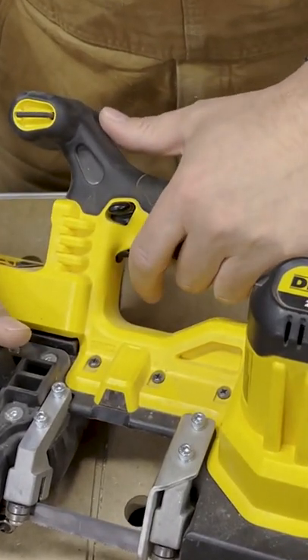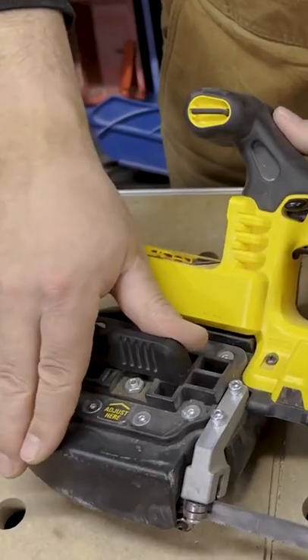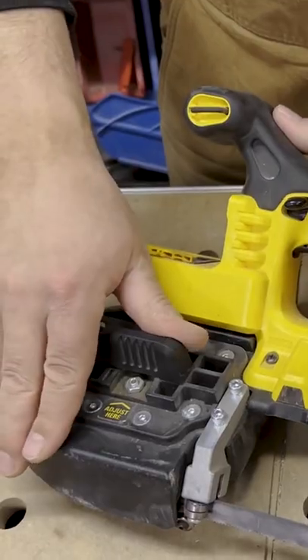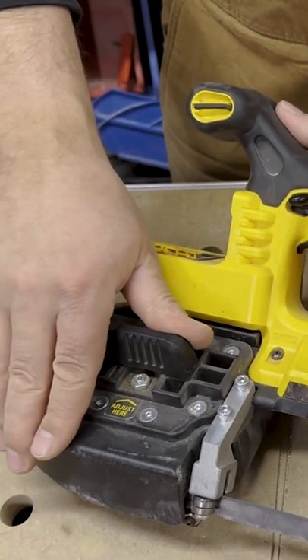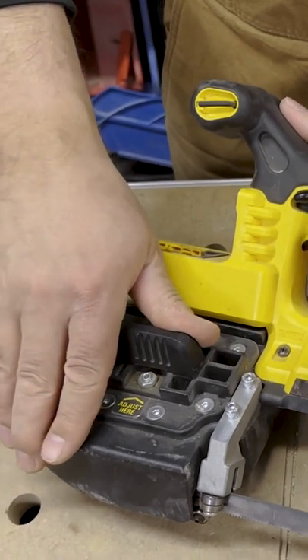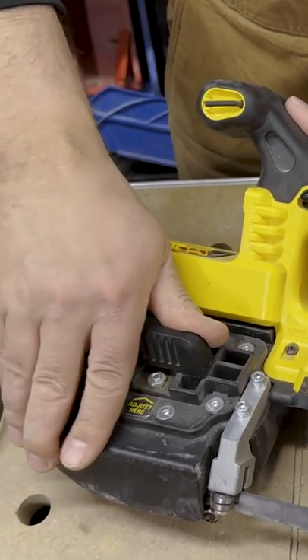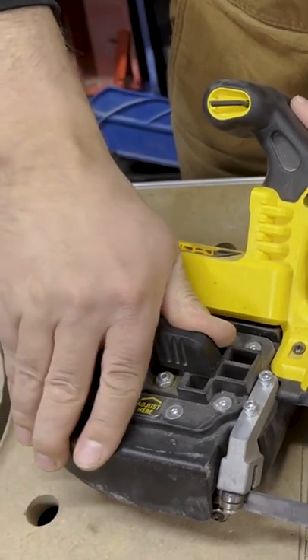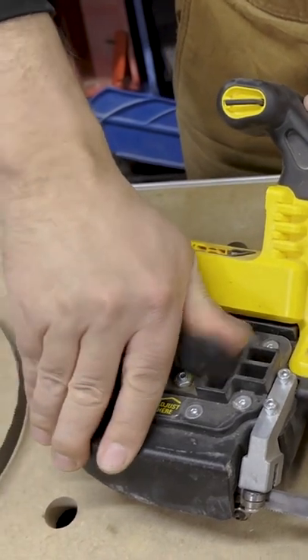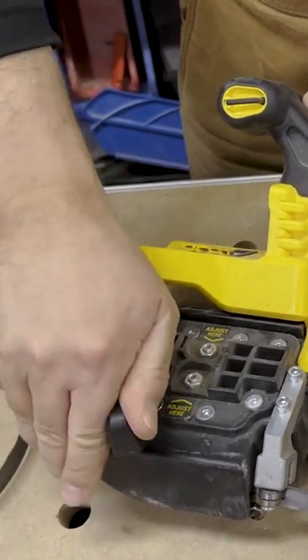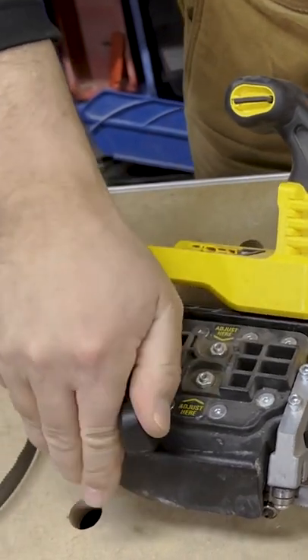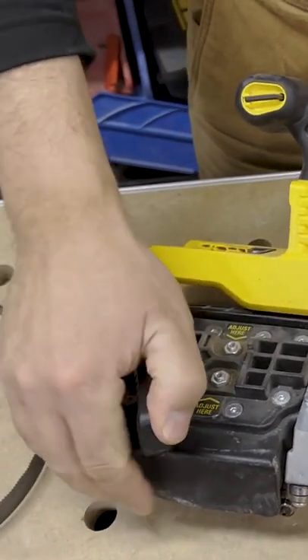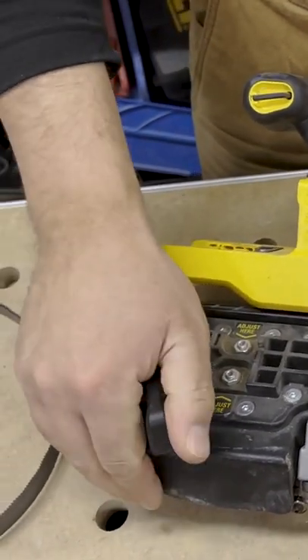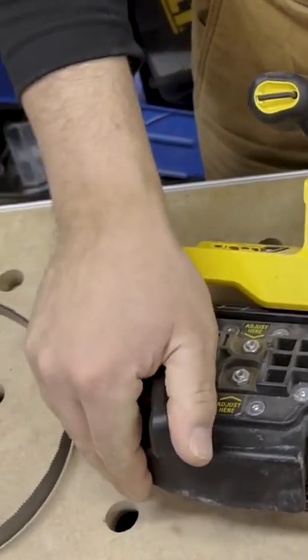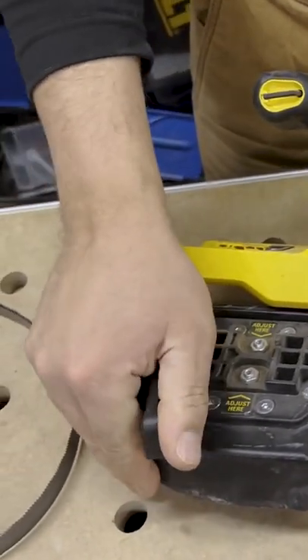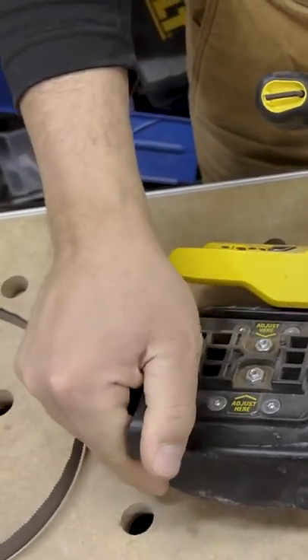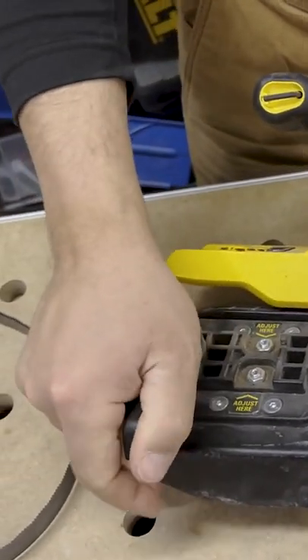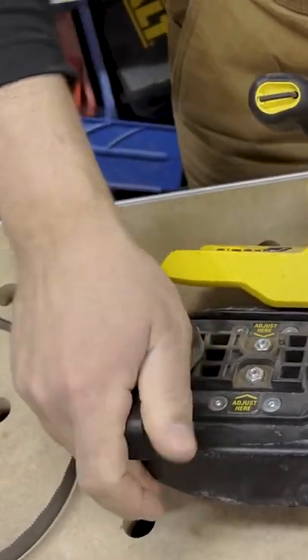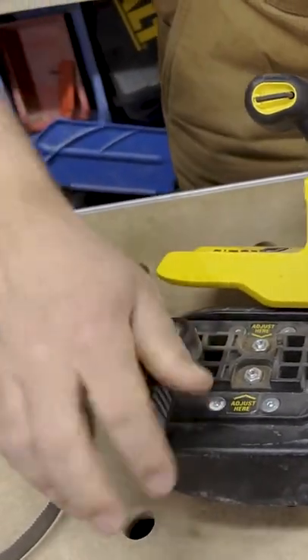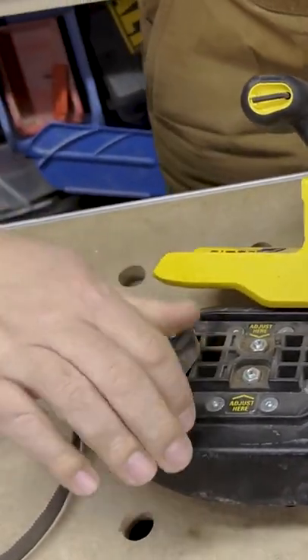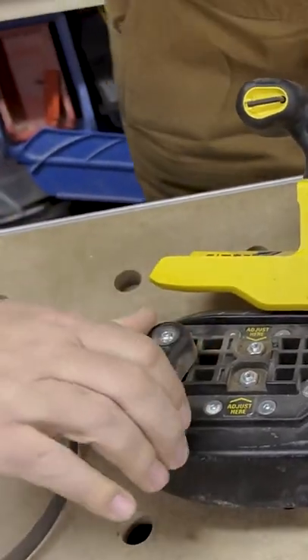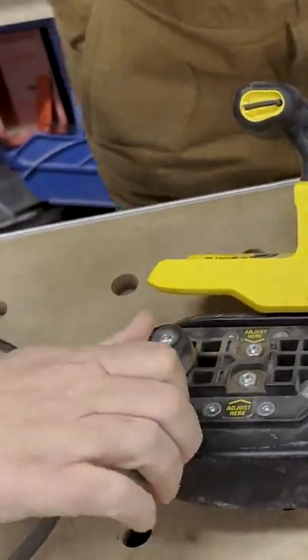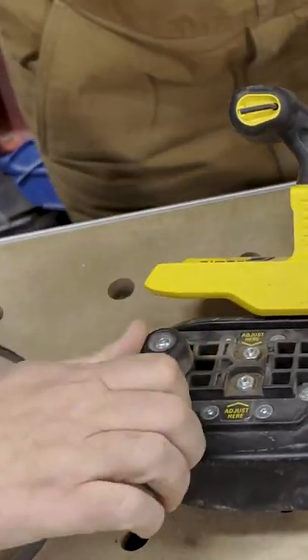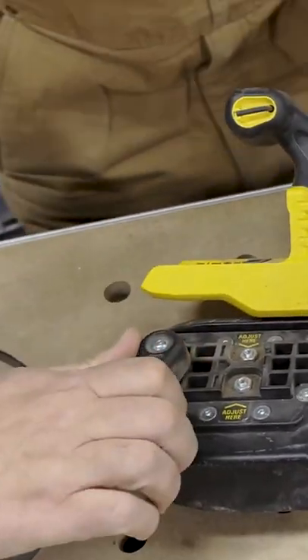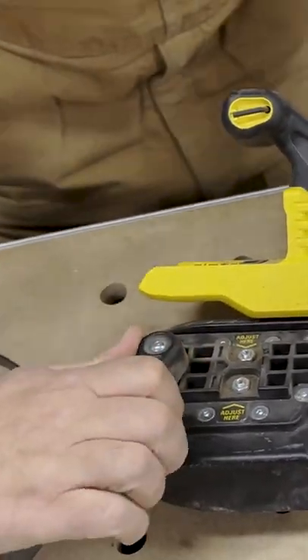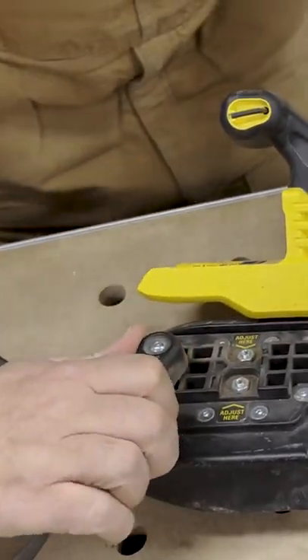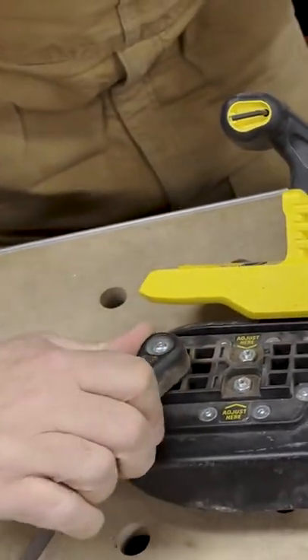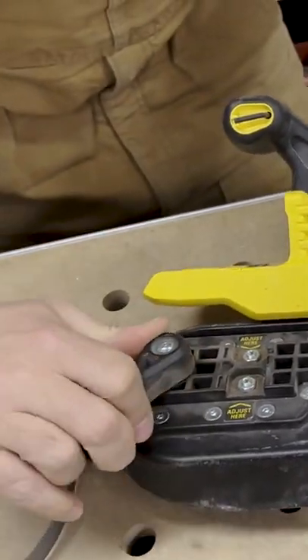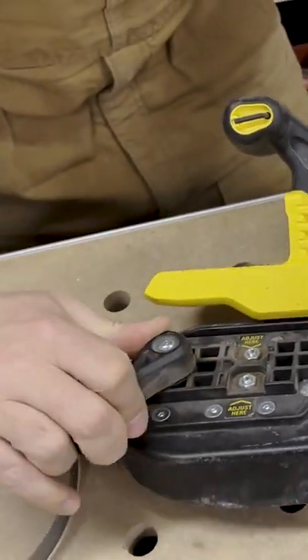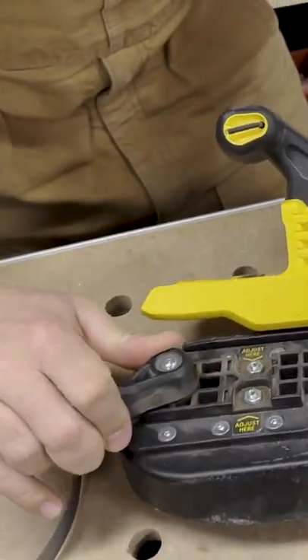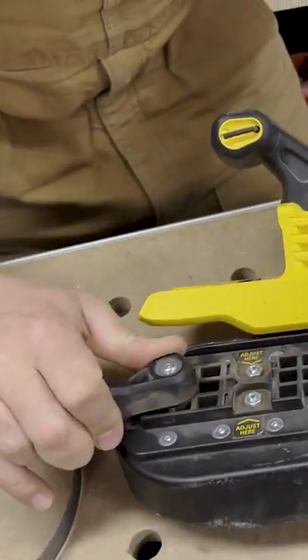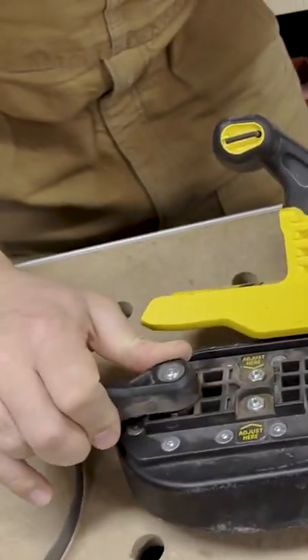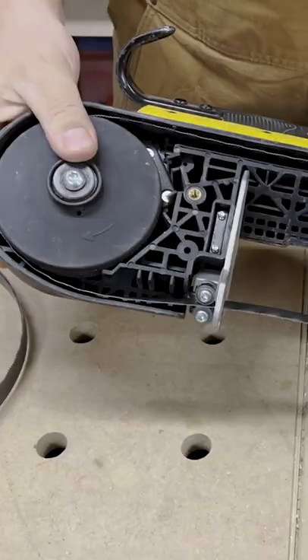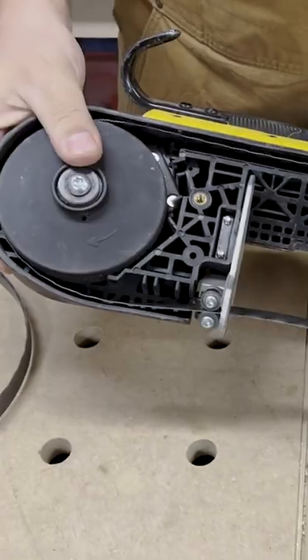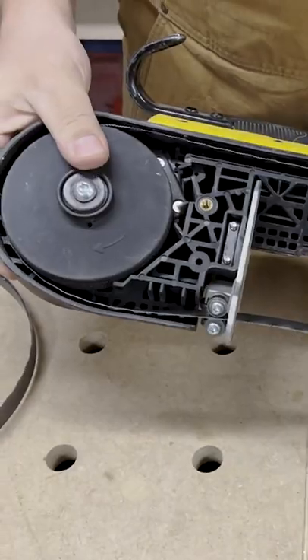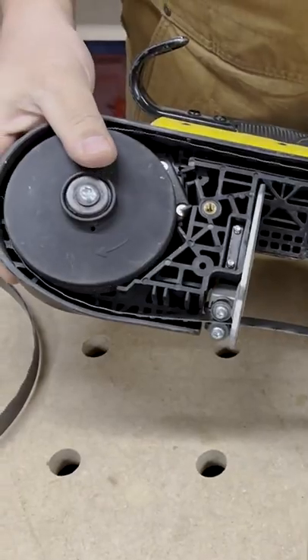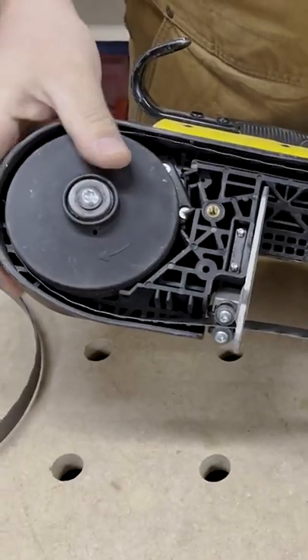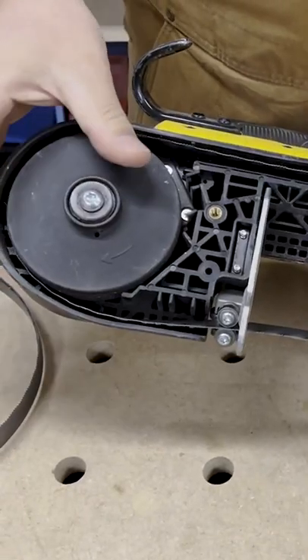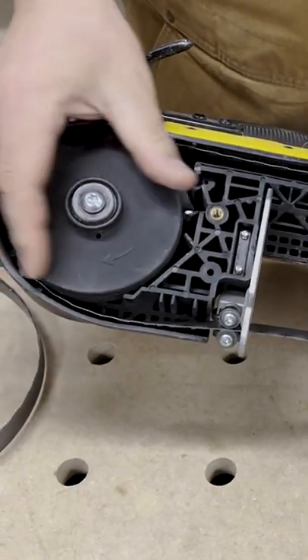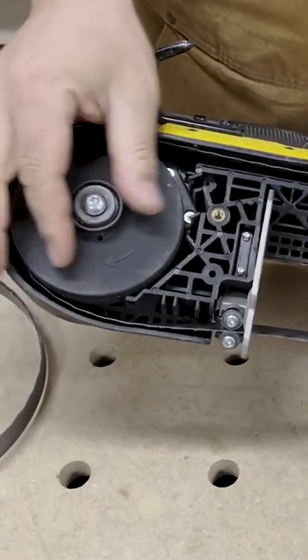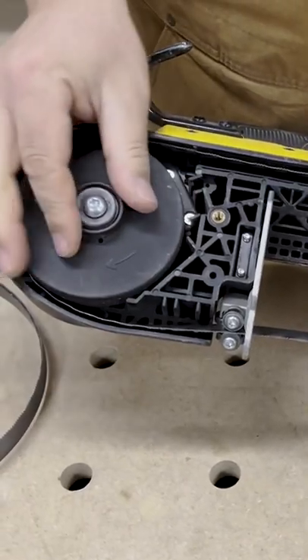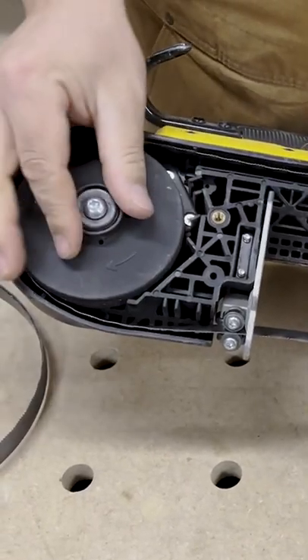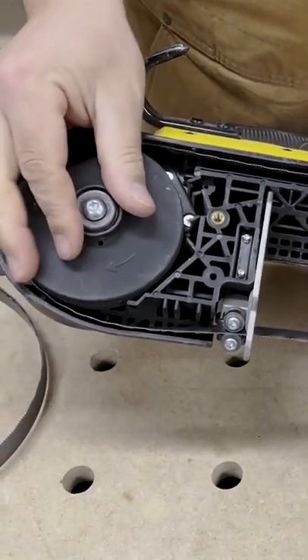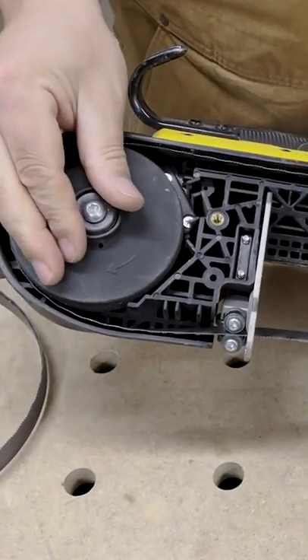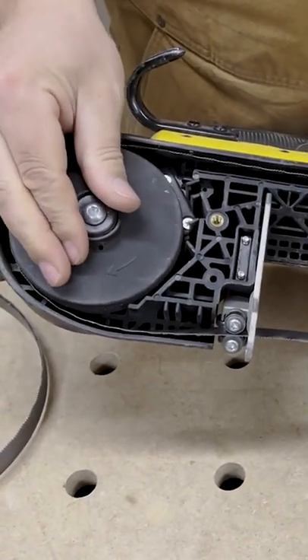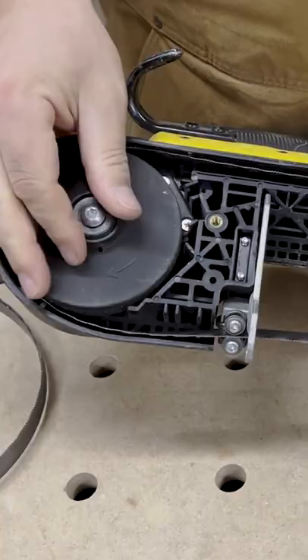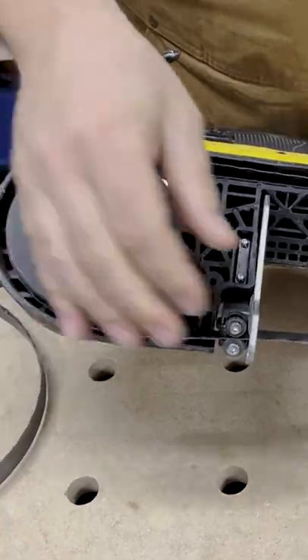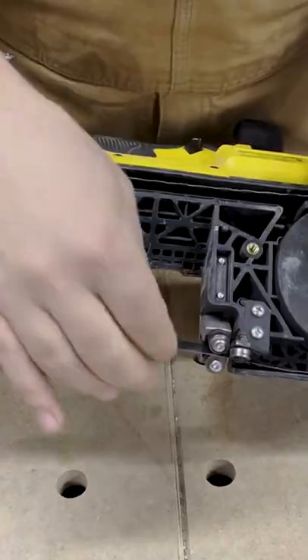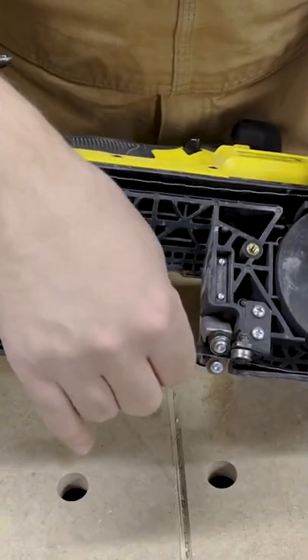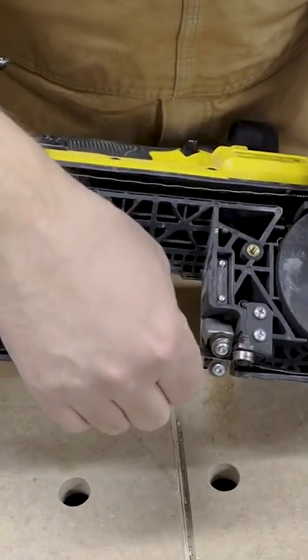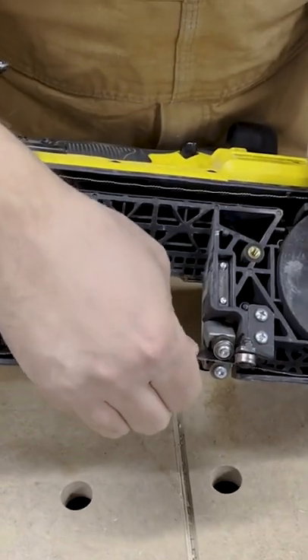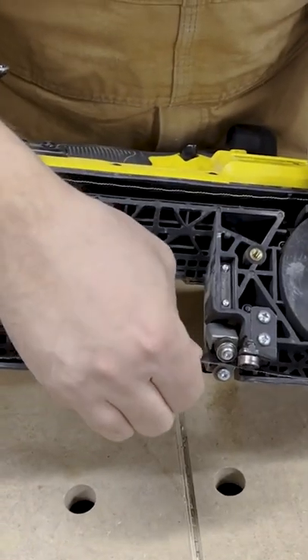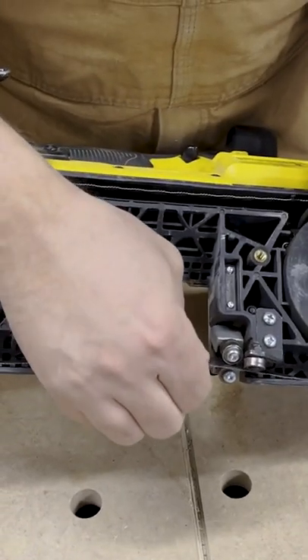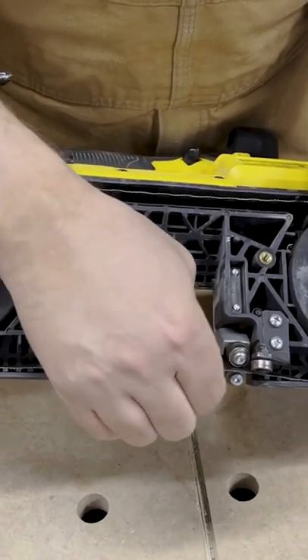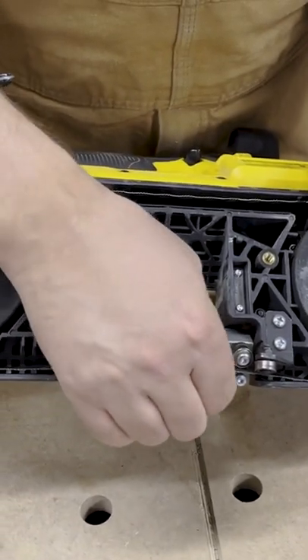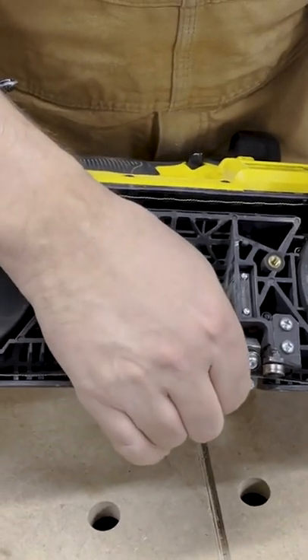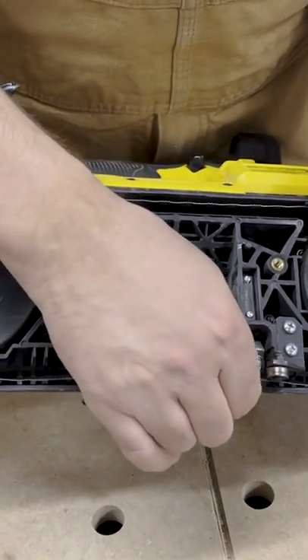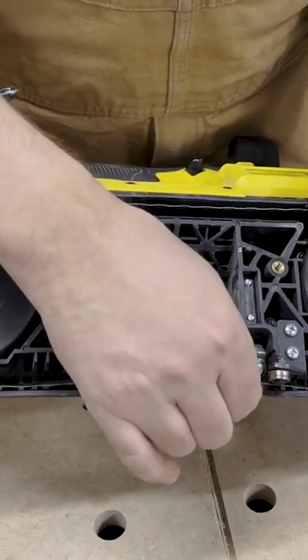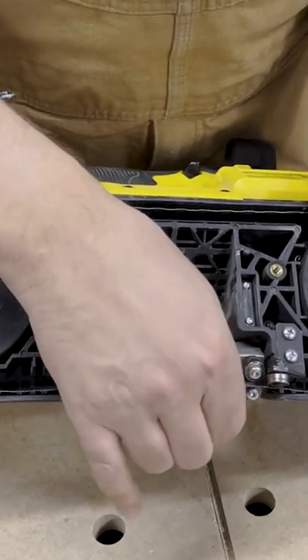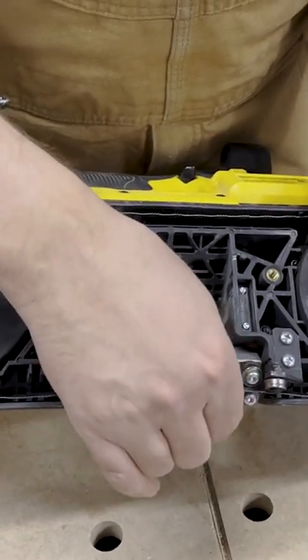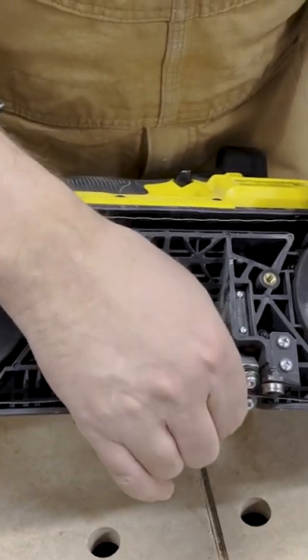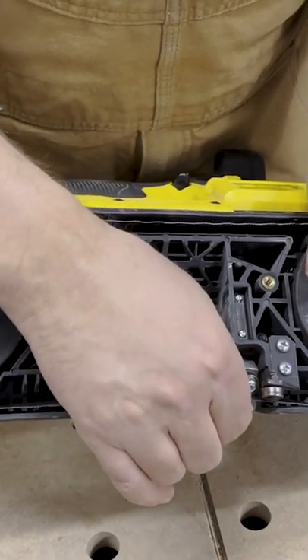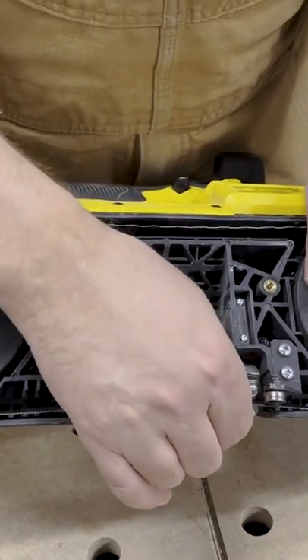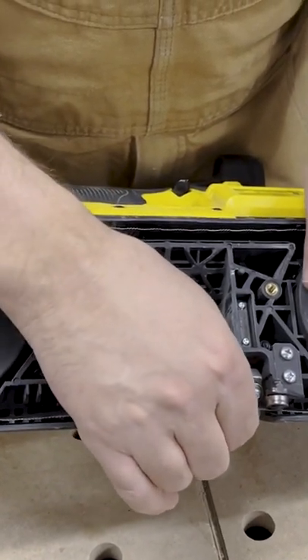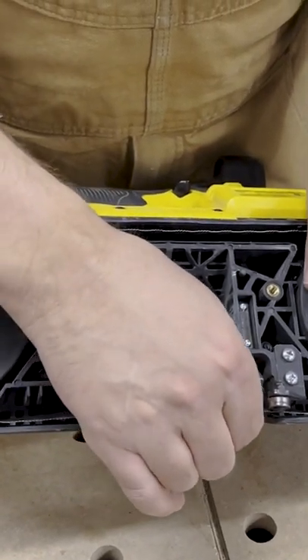You want to pull this lever forward on this particular model and it releases the wheel, so this bandsaw blade is loose now.